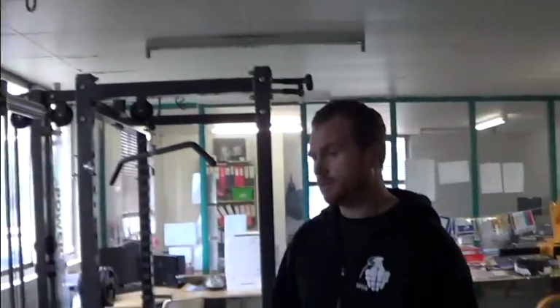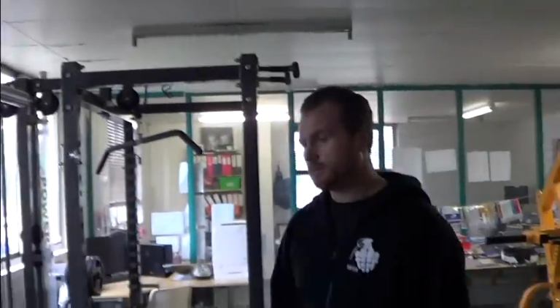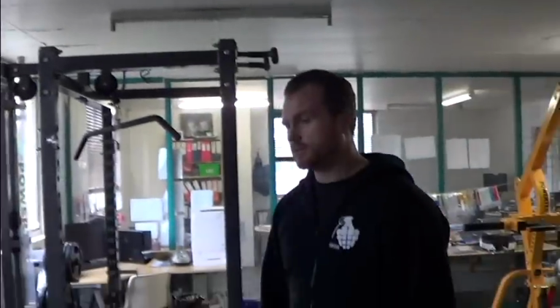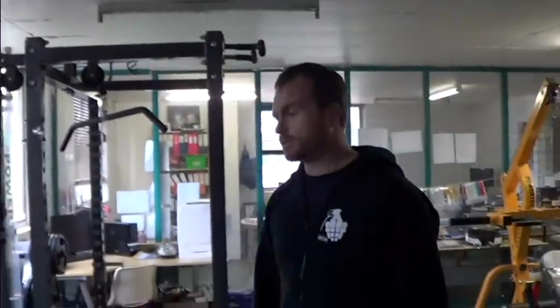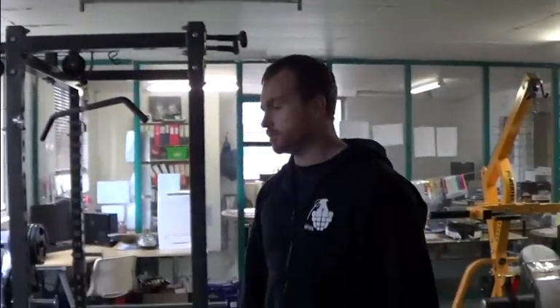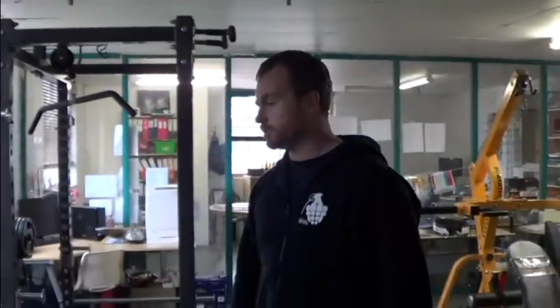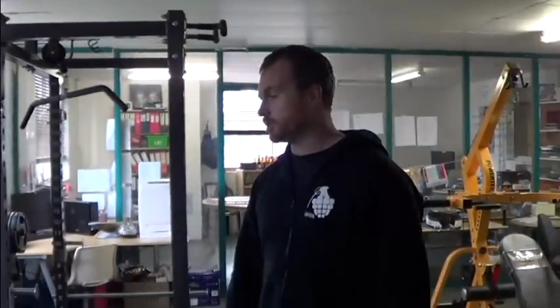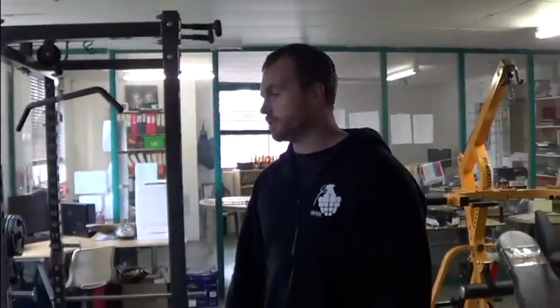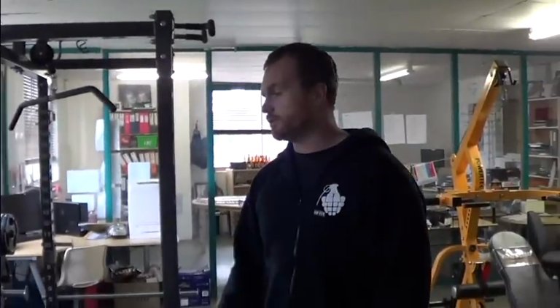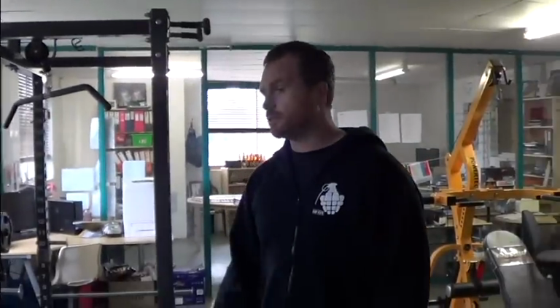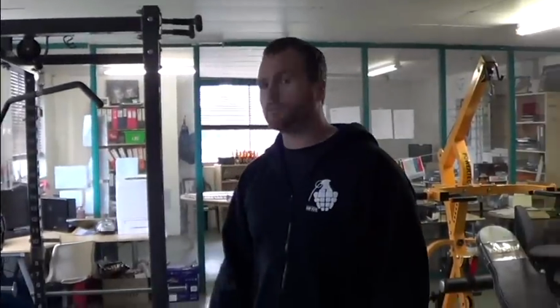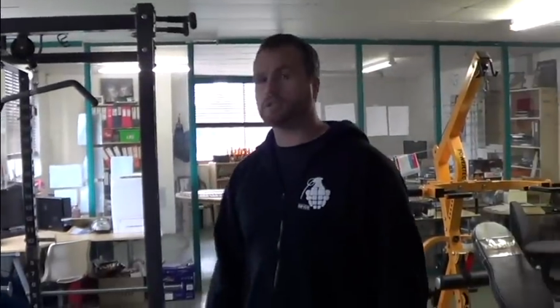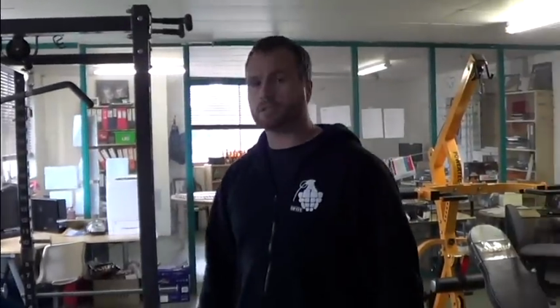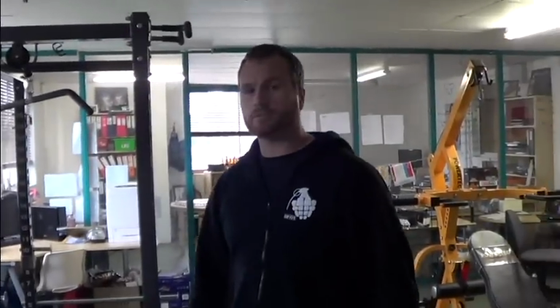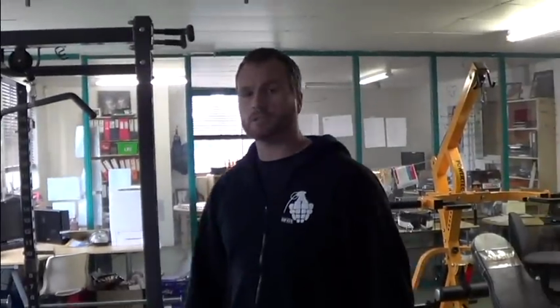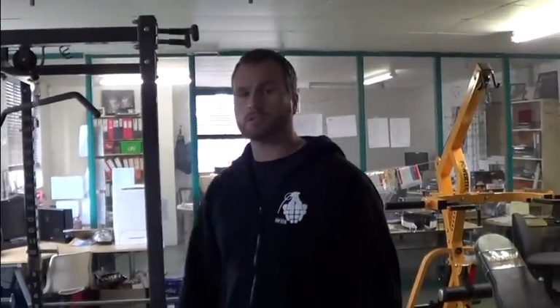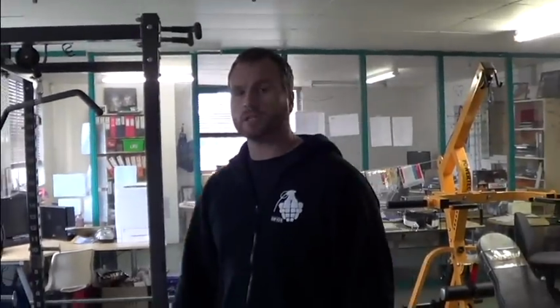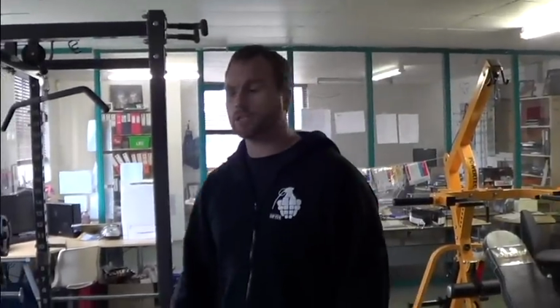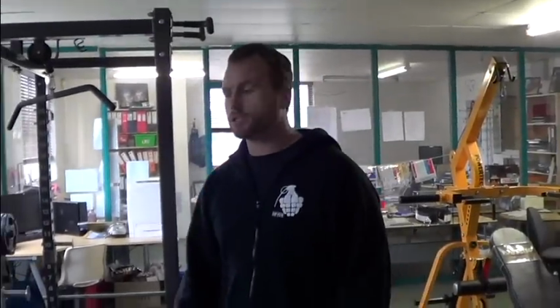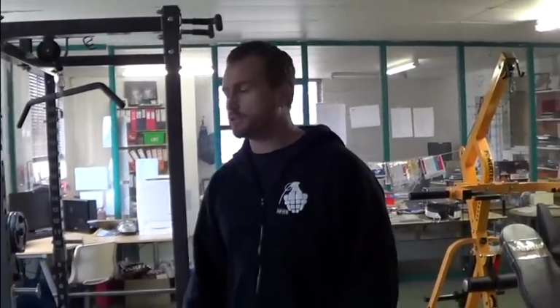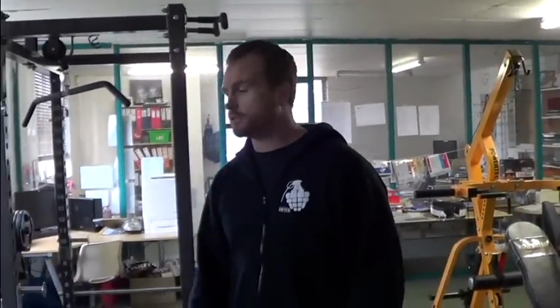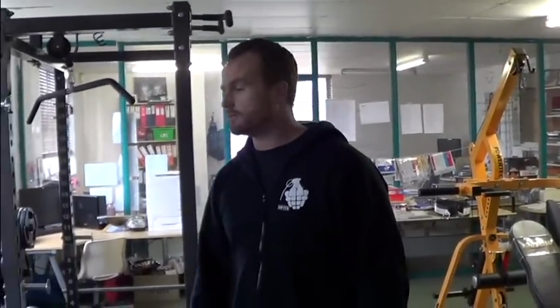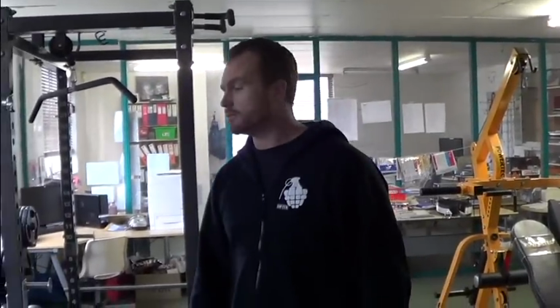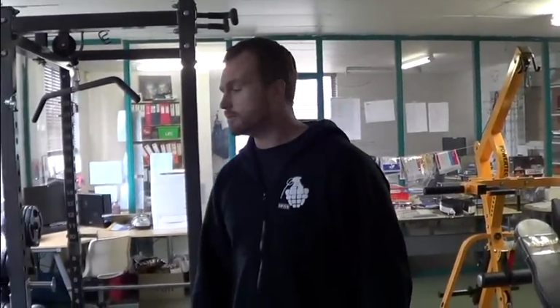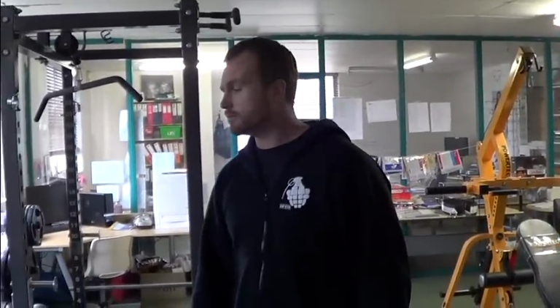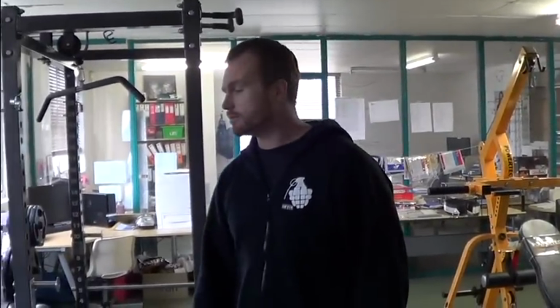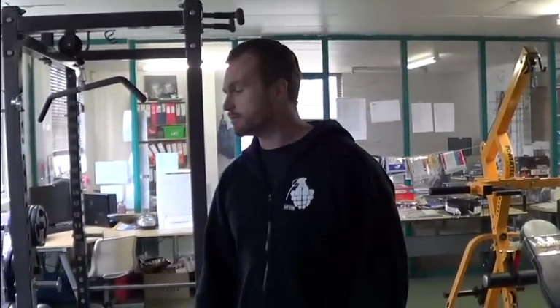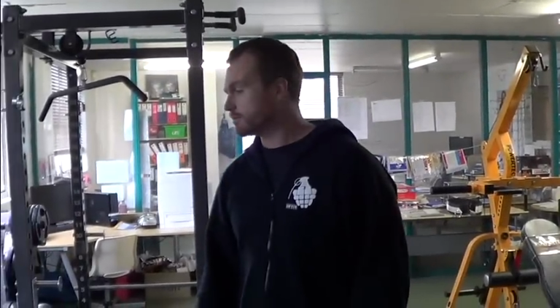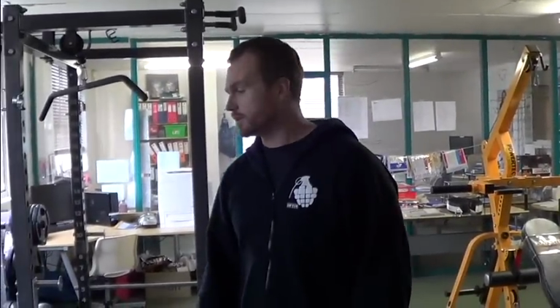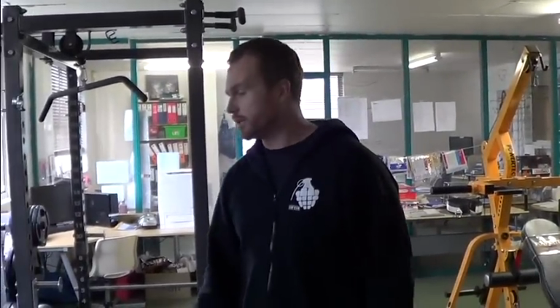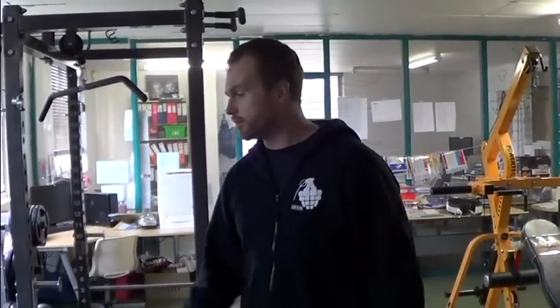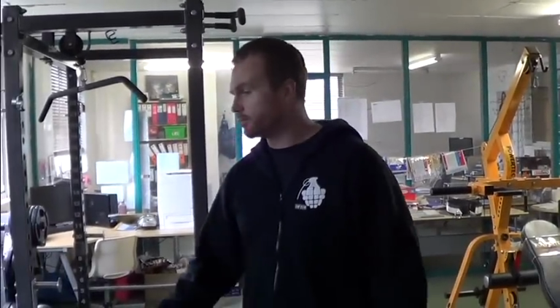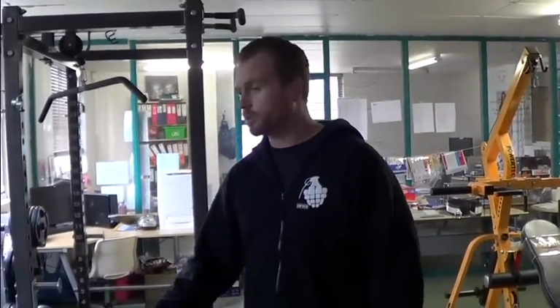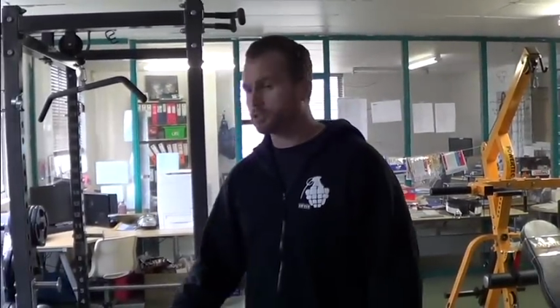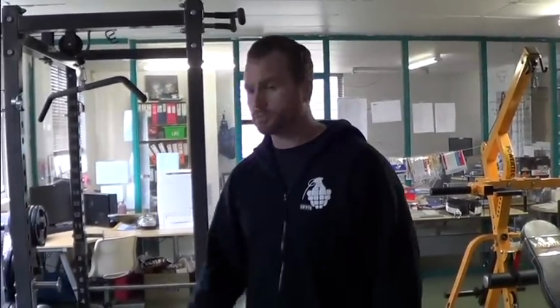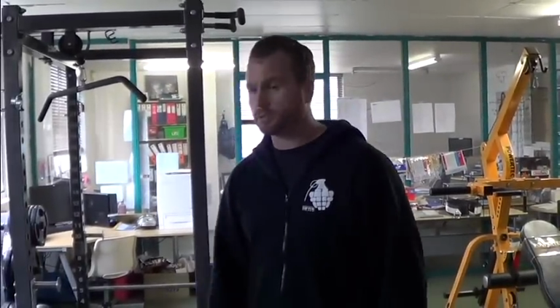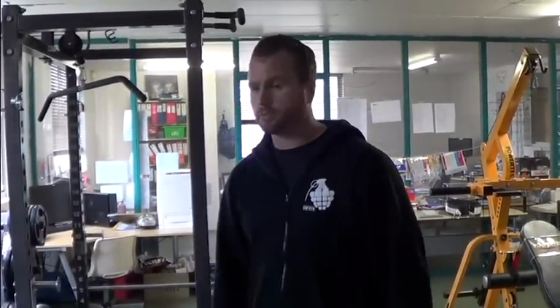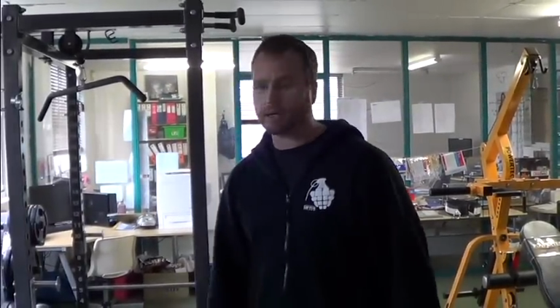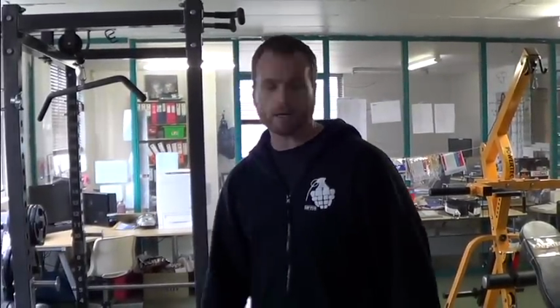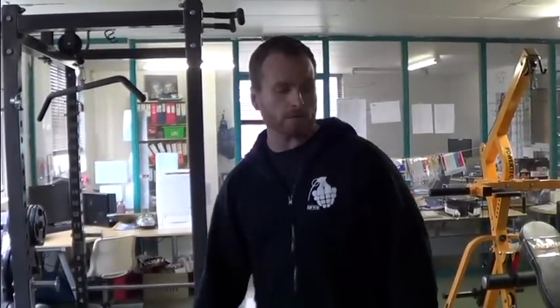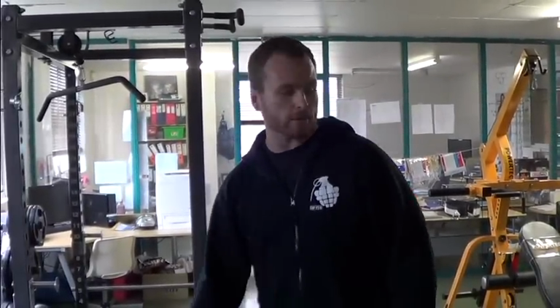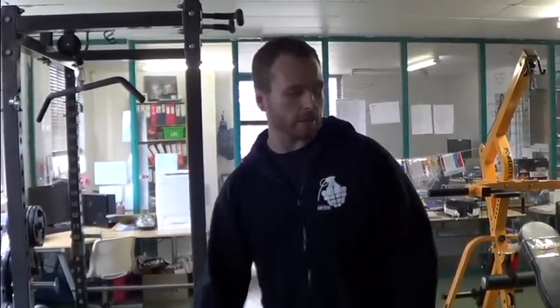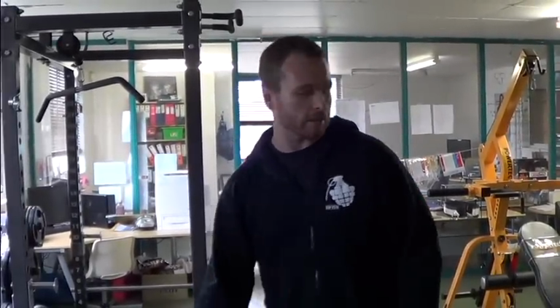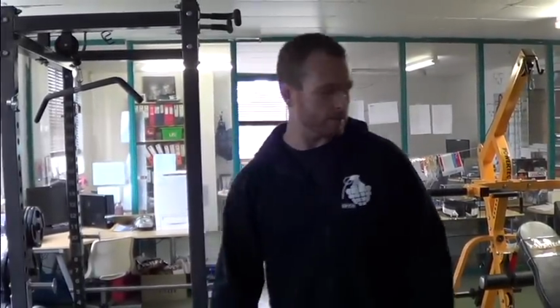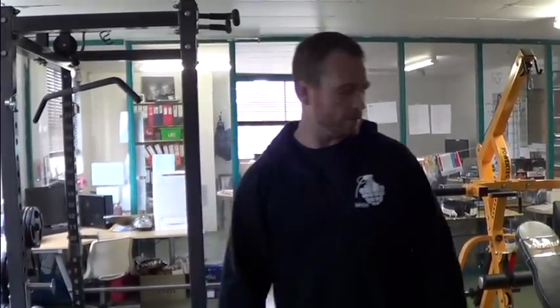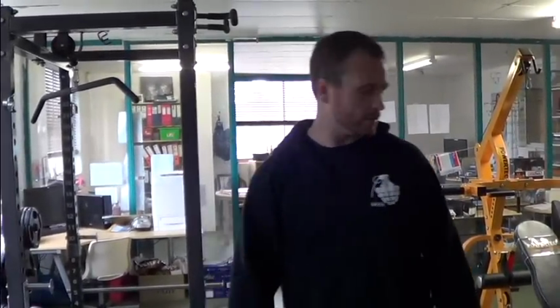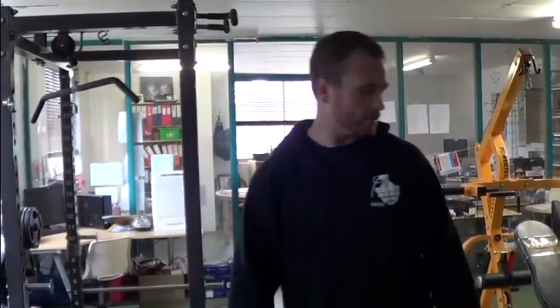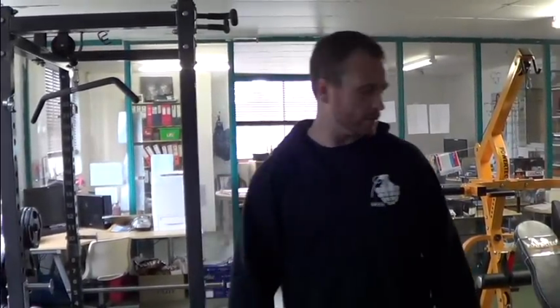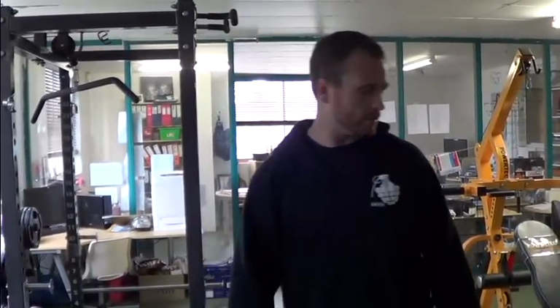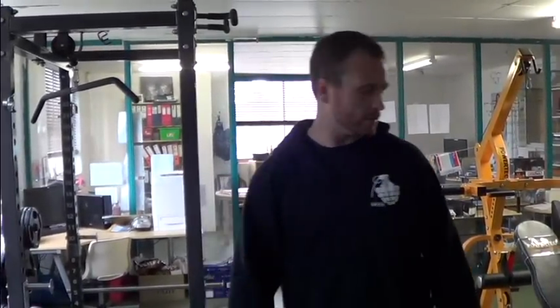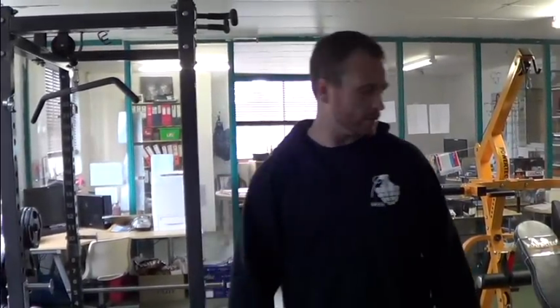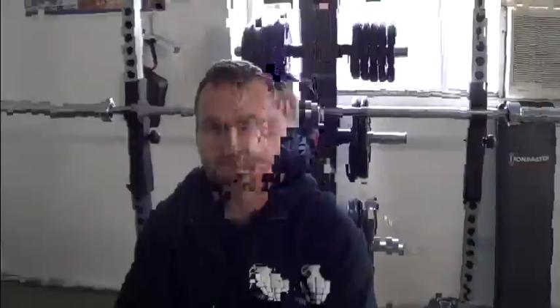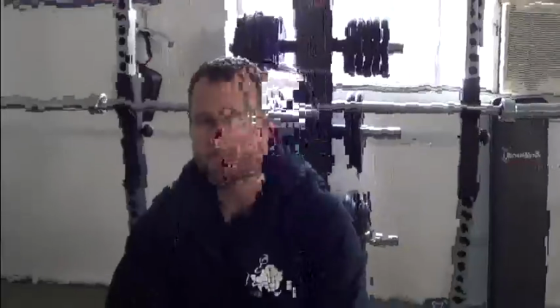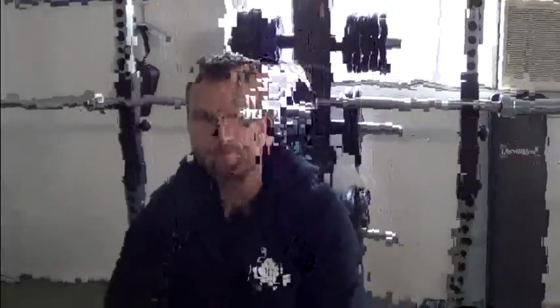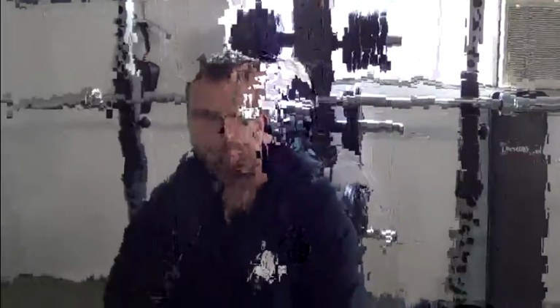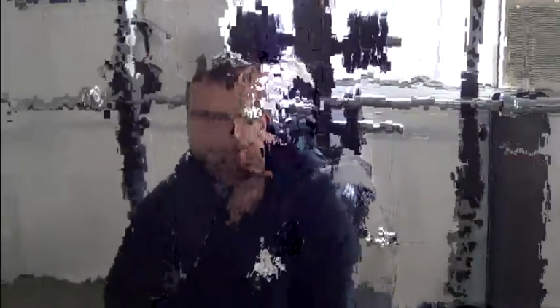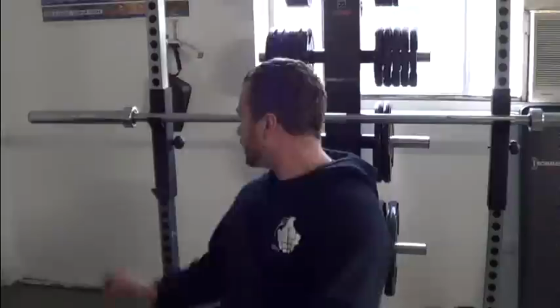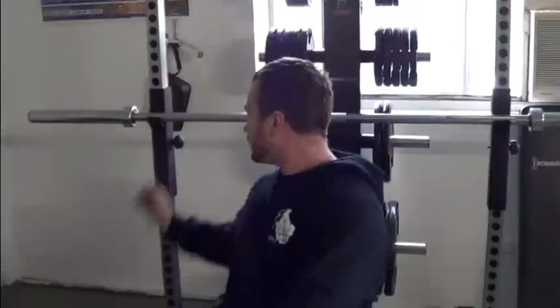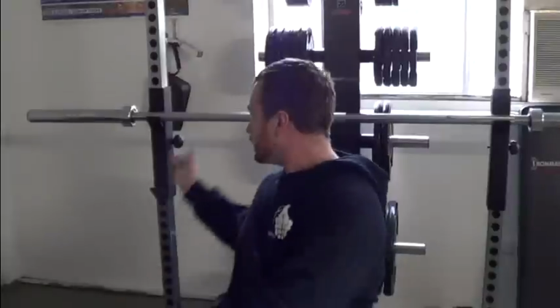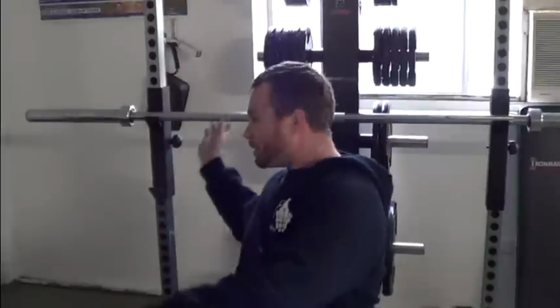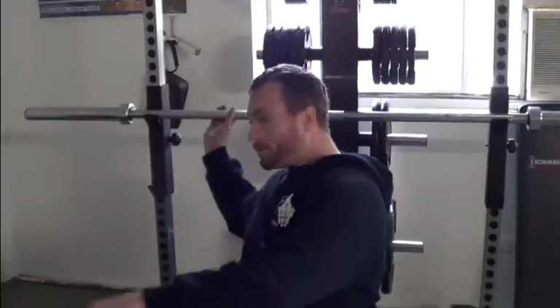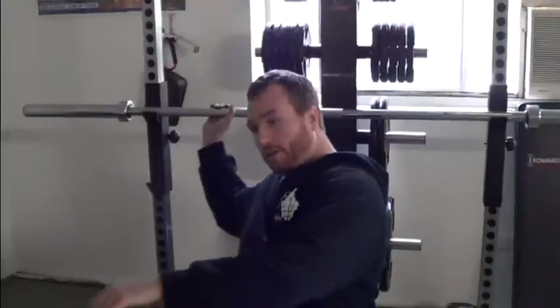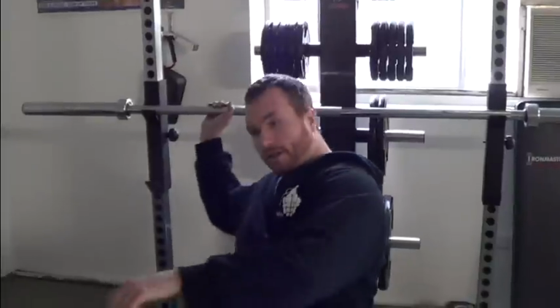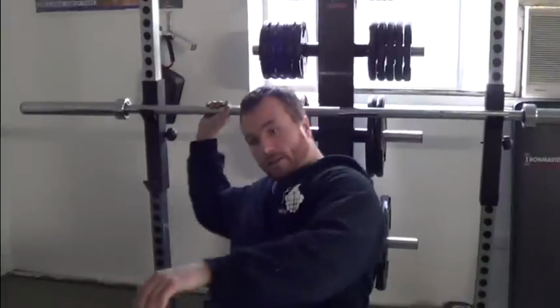So I'll just give you a quick demonstration on how it works with the bar in there. Alright, here we go.